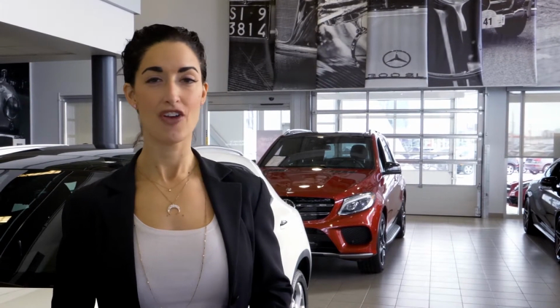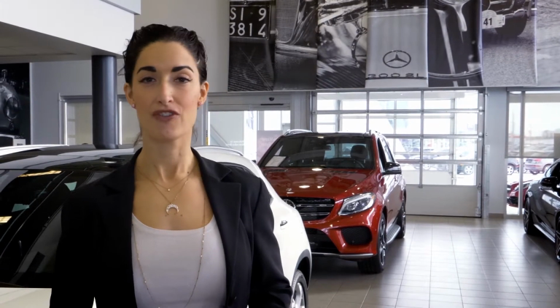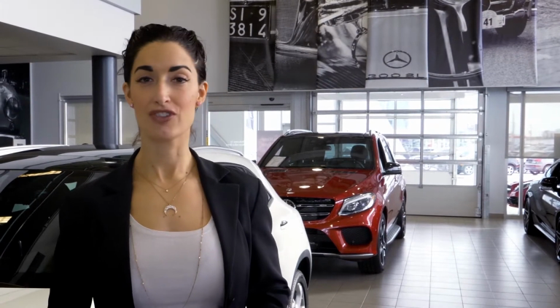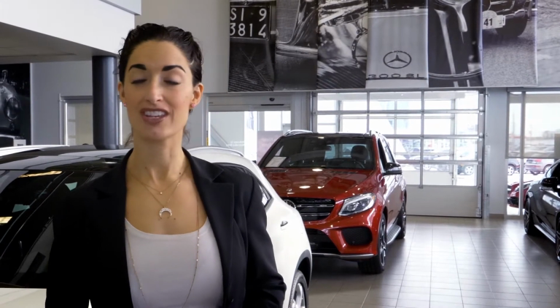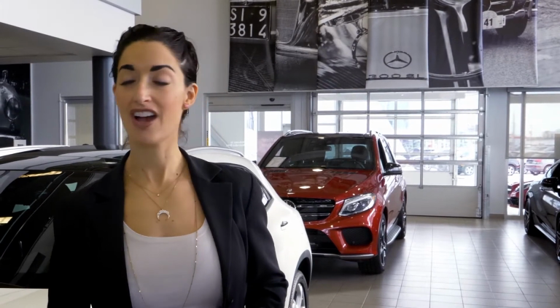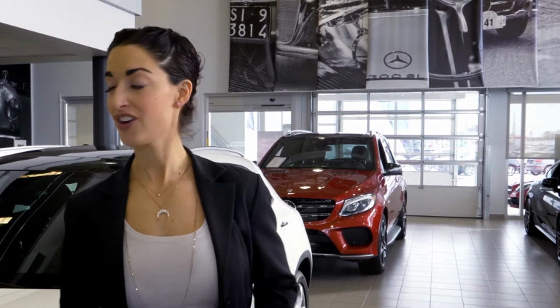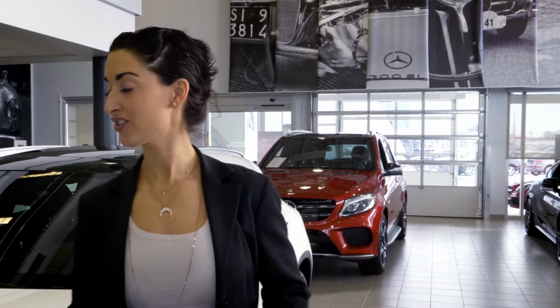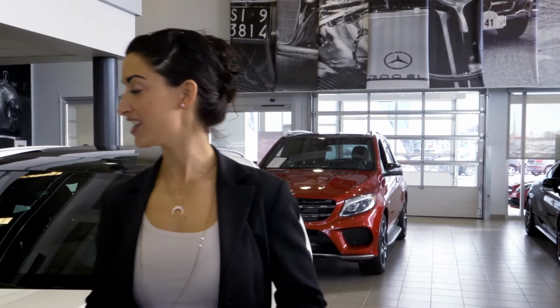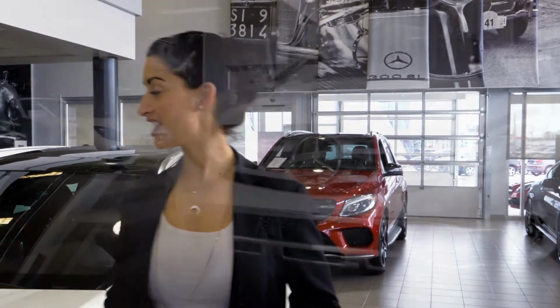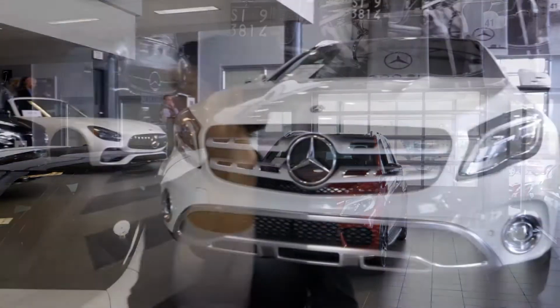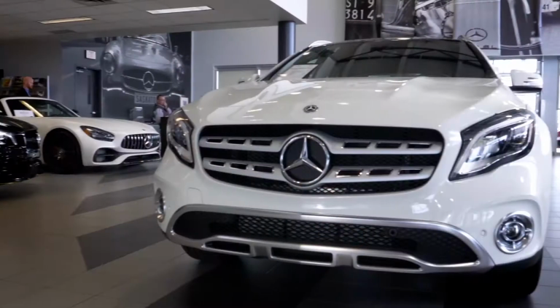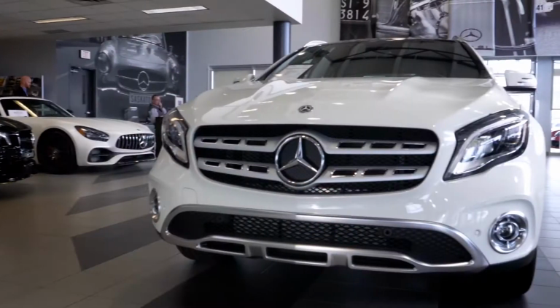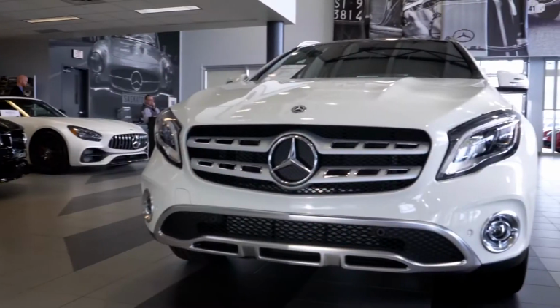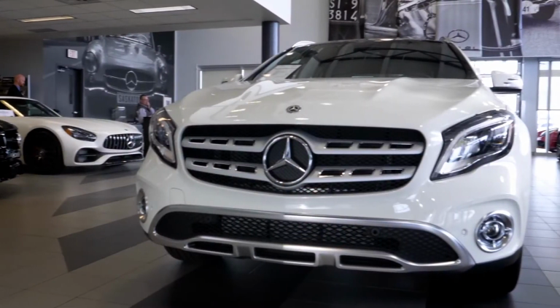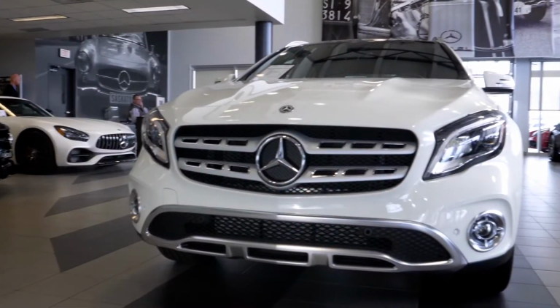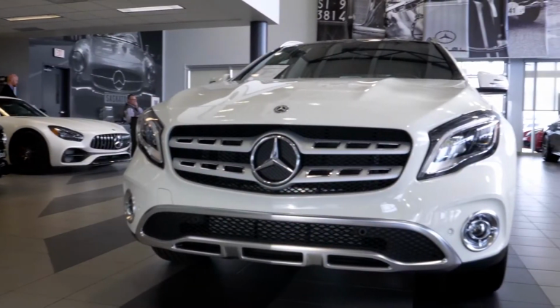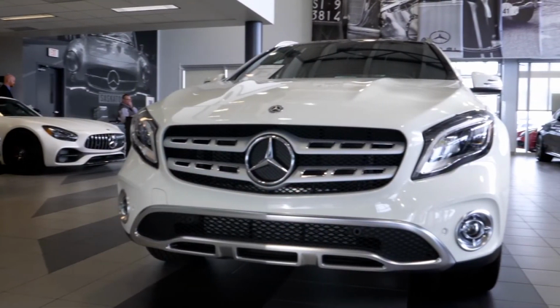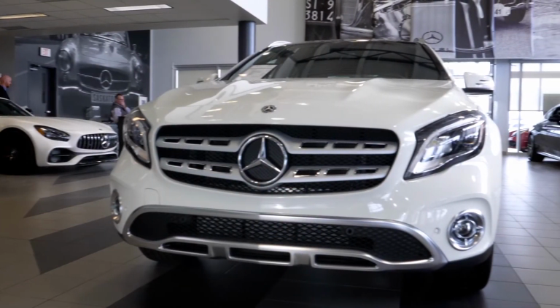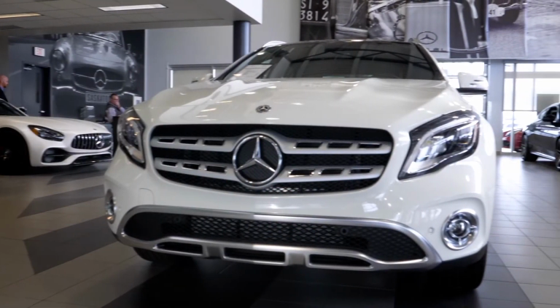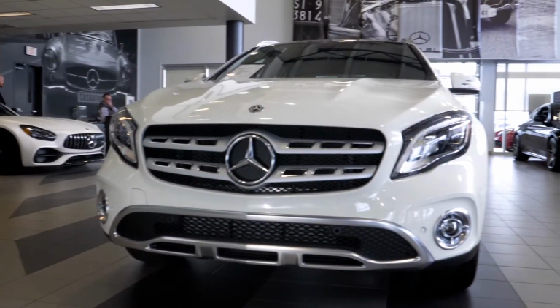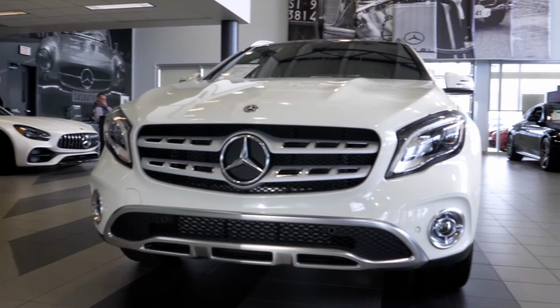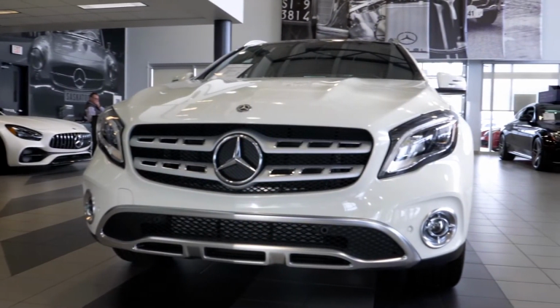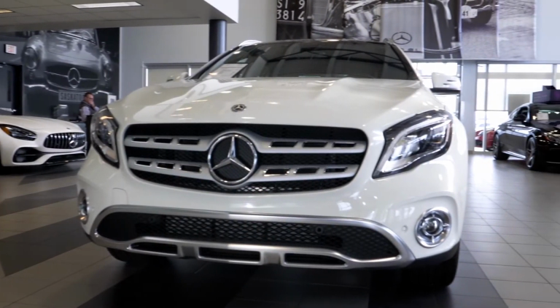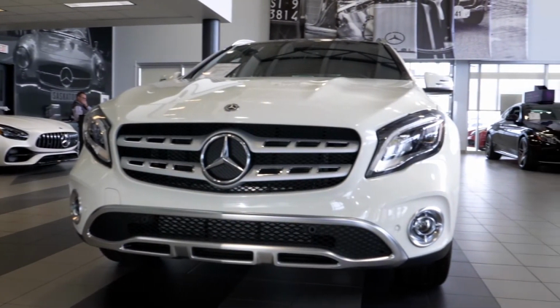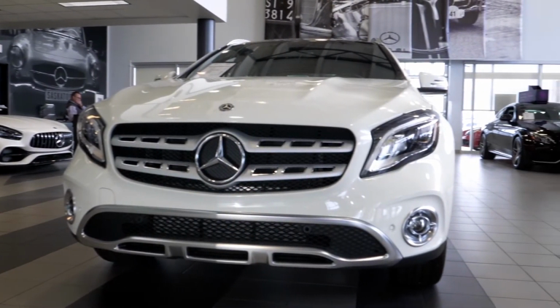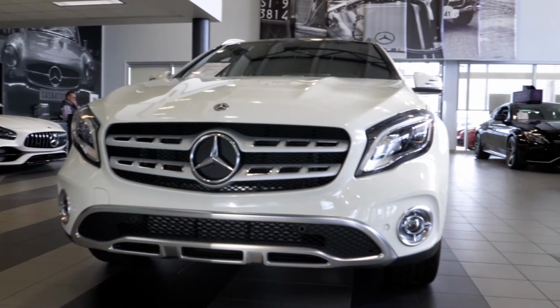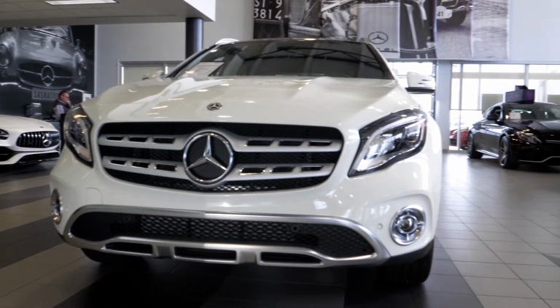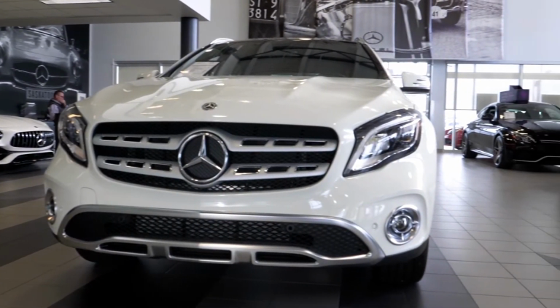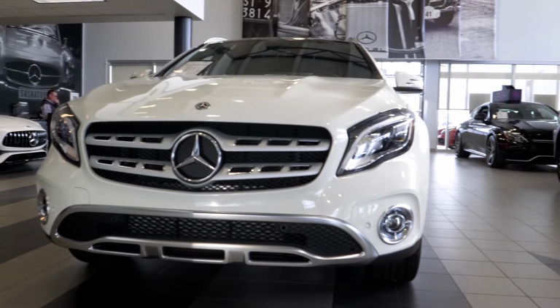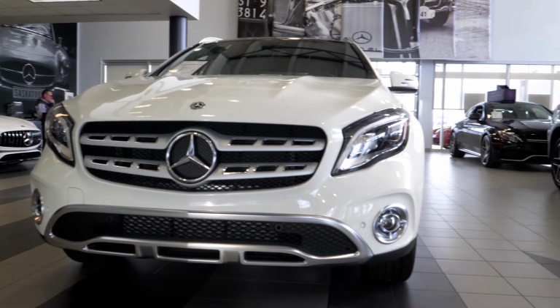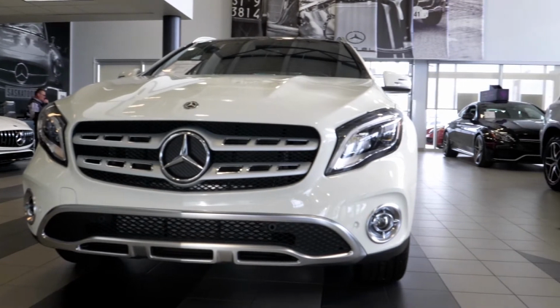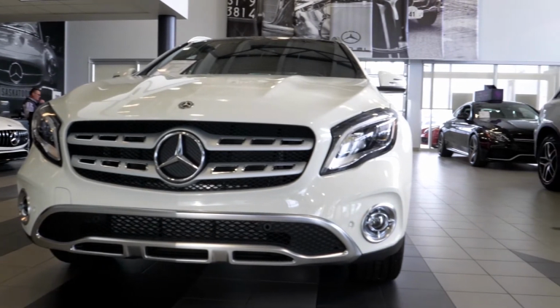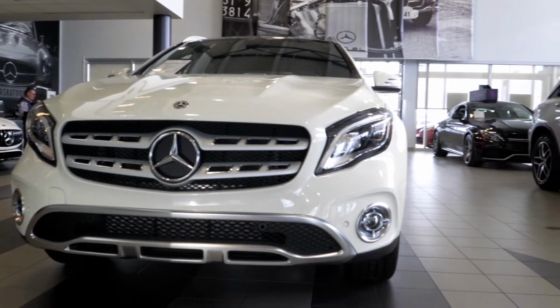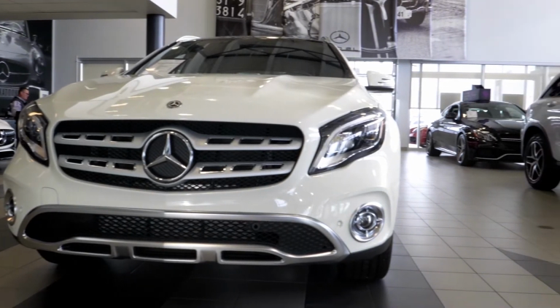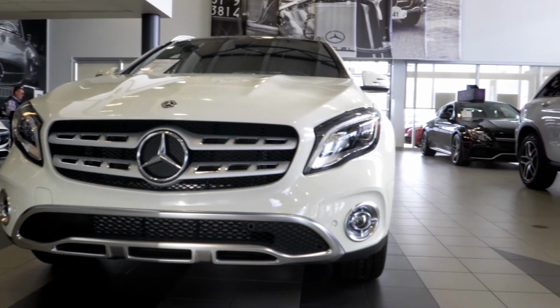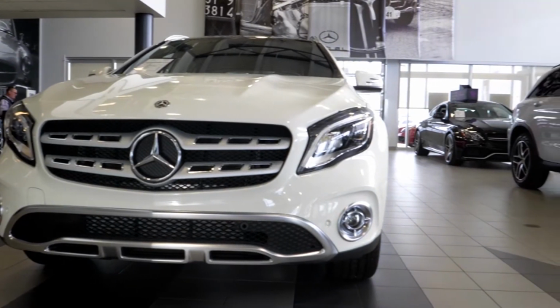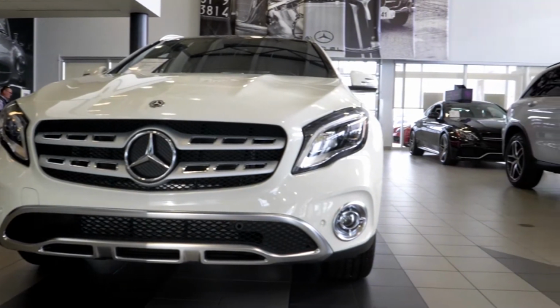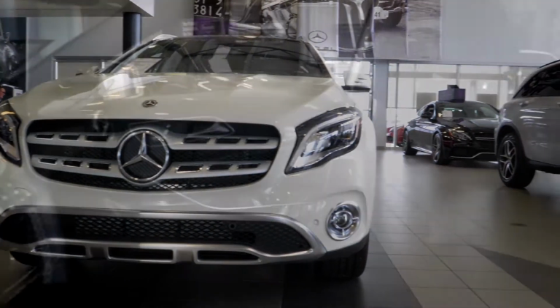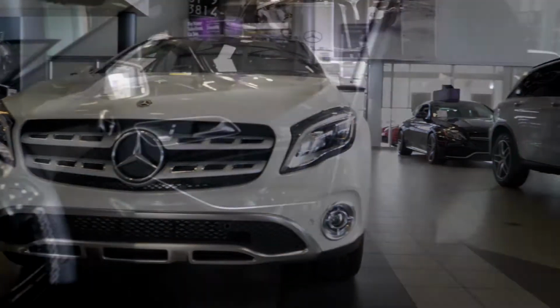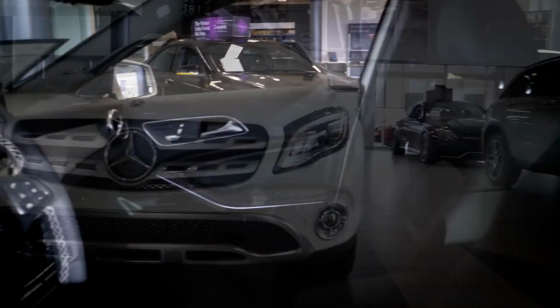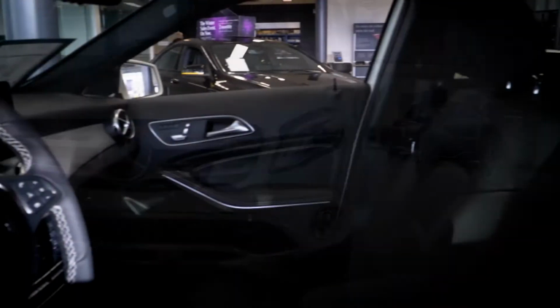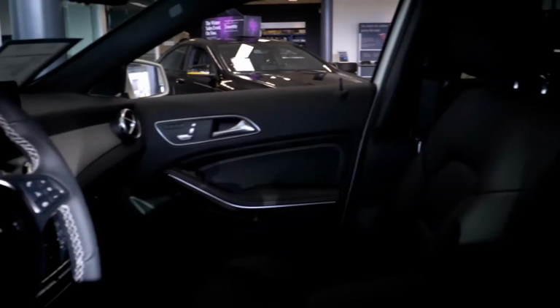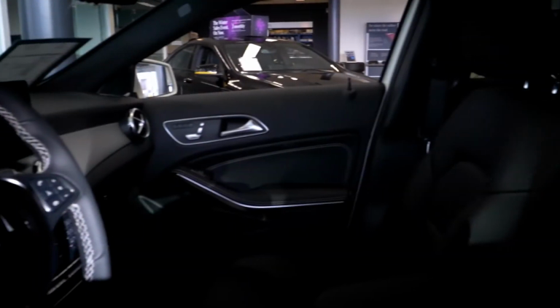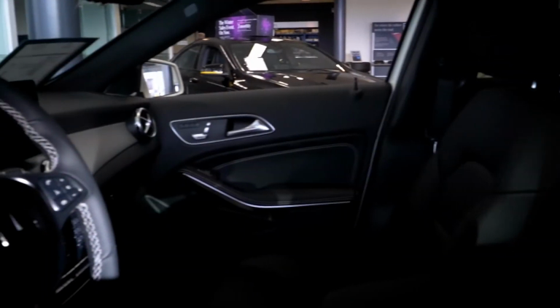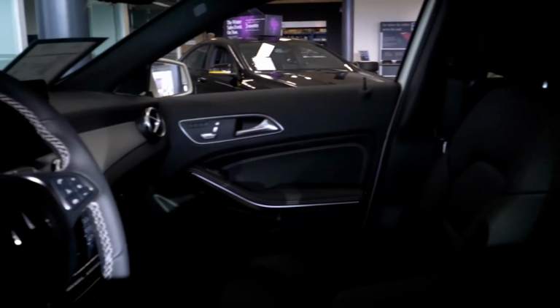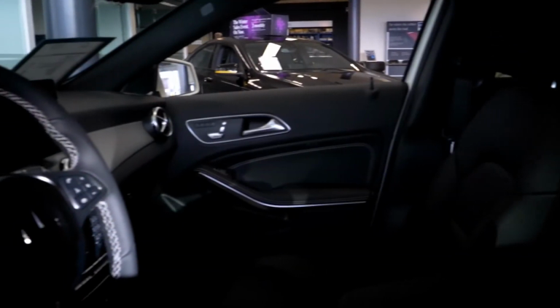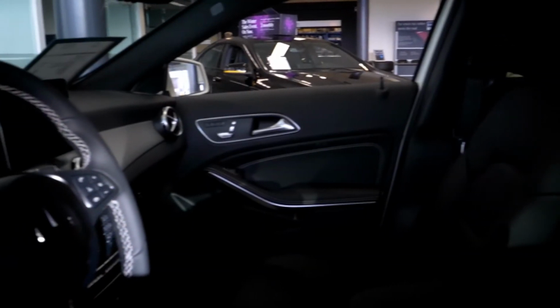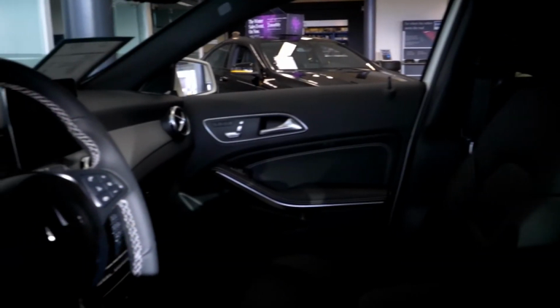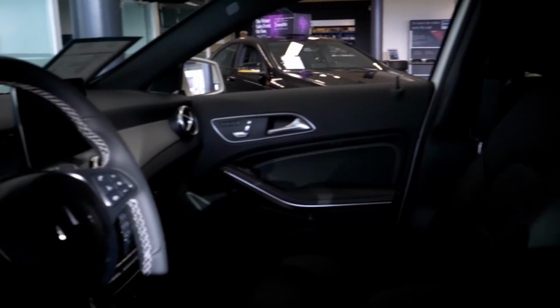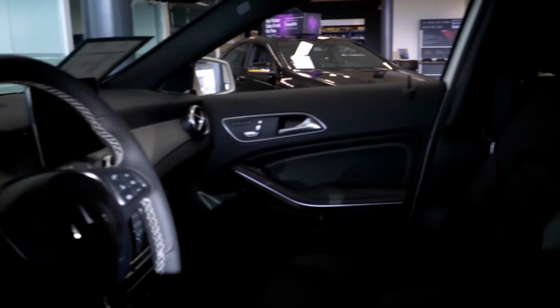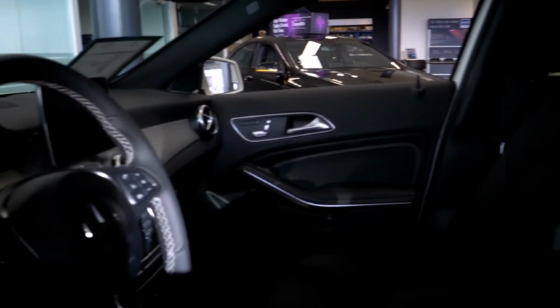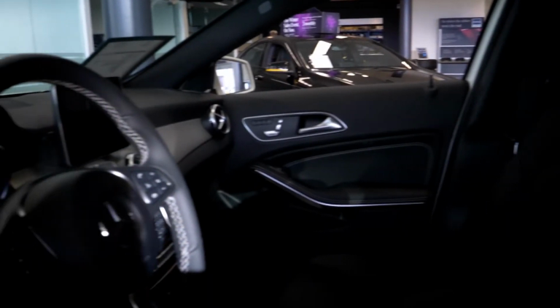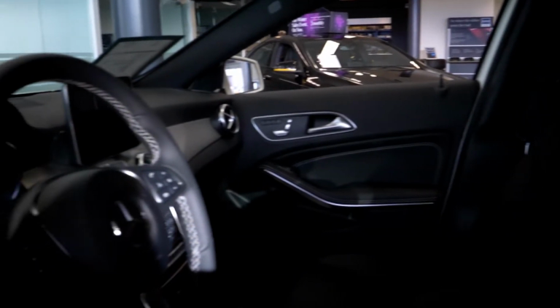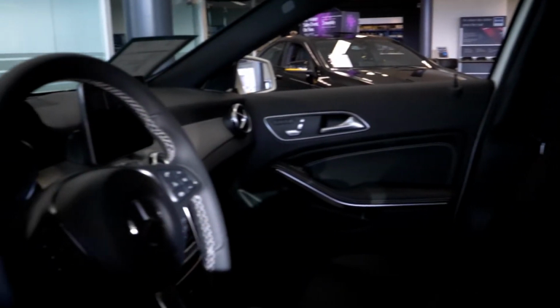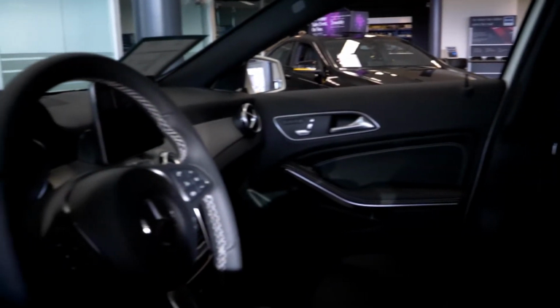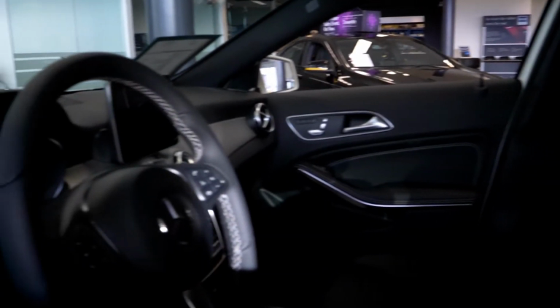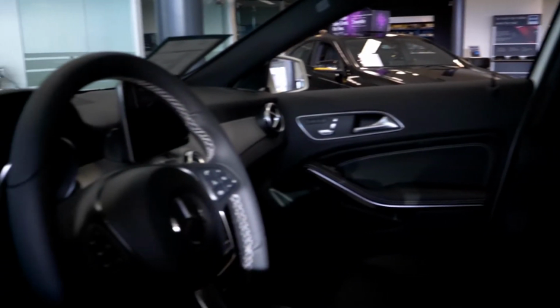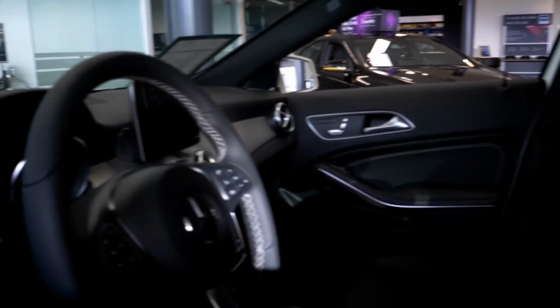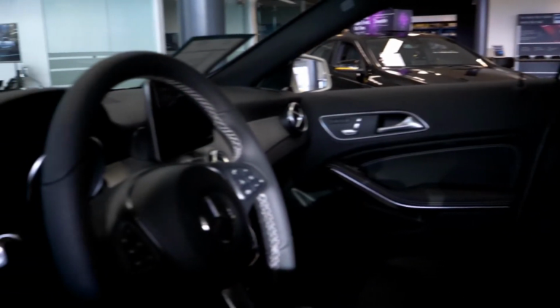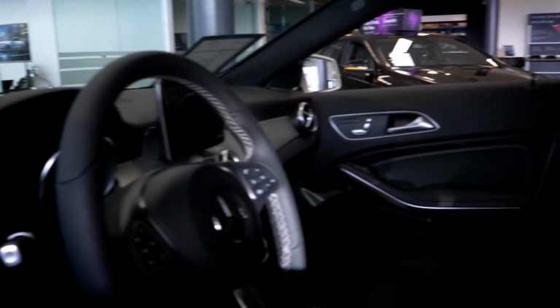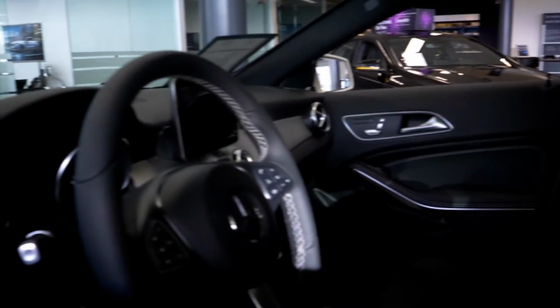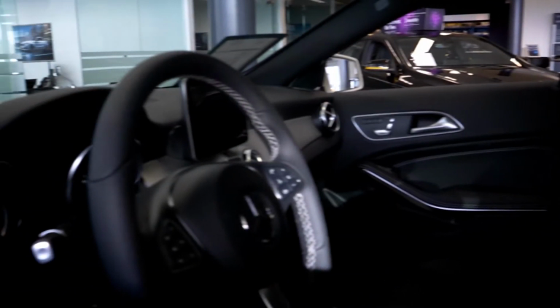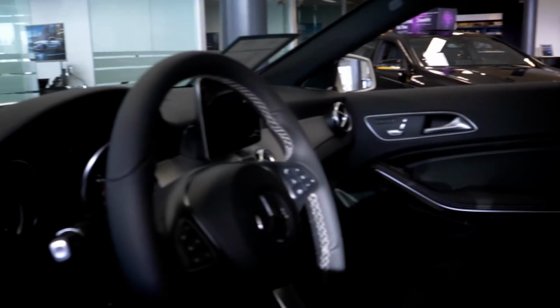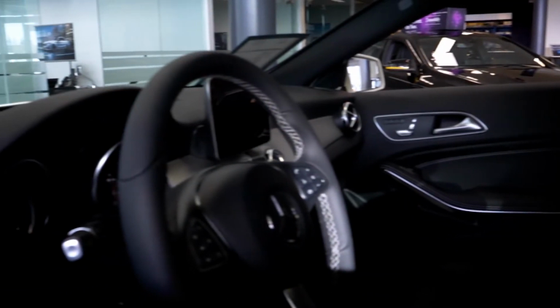For the young or the young at heart, you have here the GLA, our smallest SUV, still with 4Matic and a great little city driver.